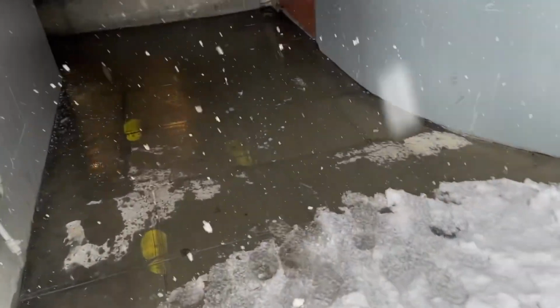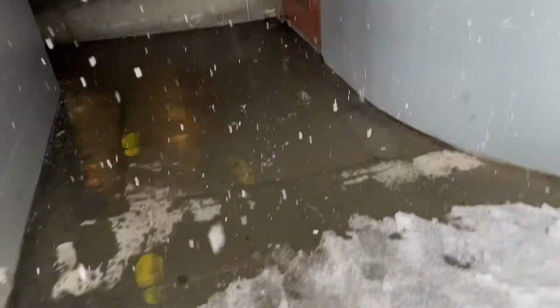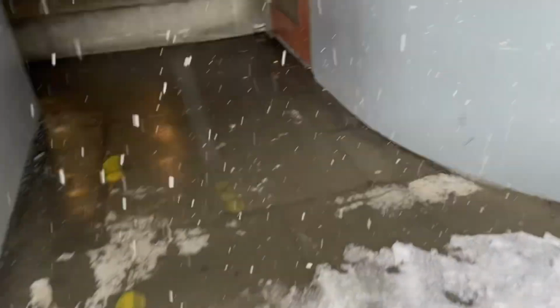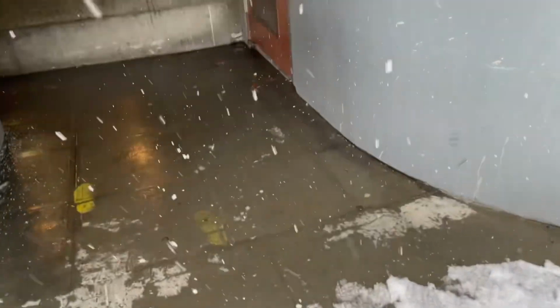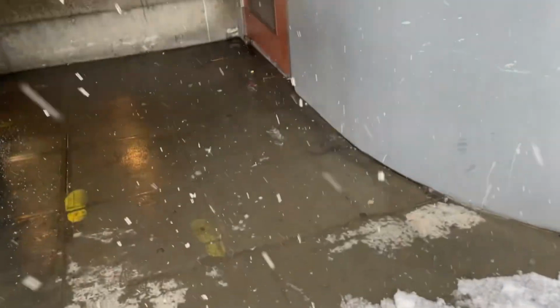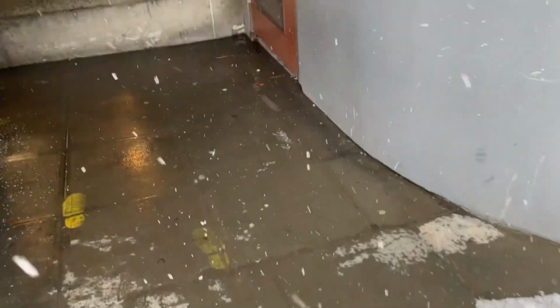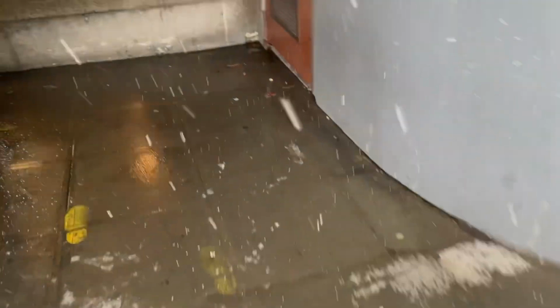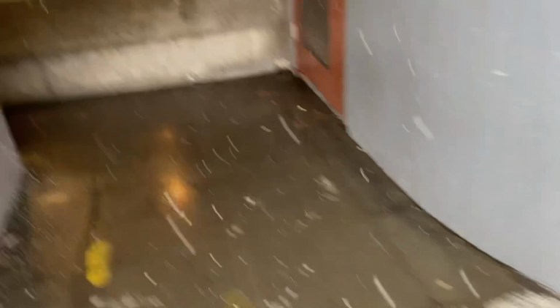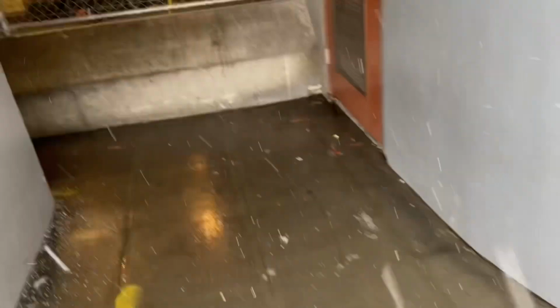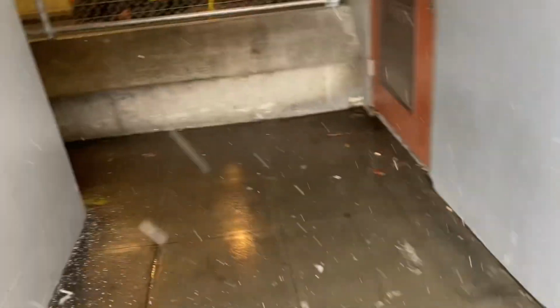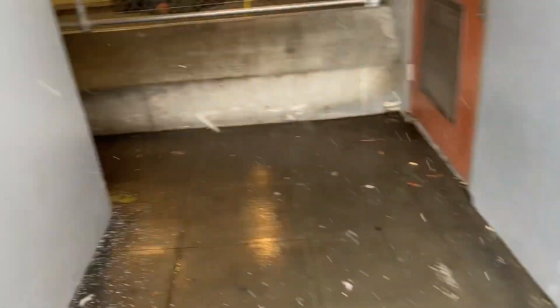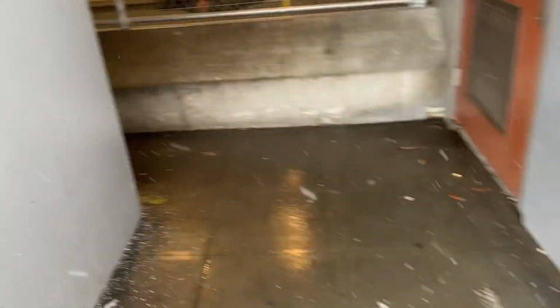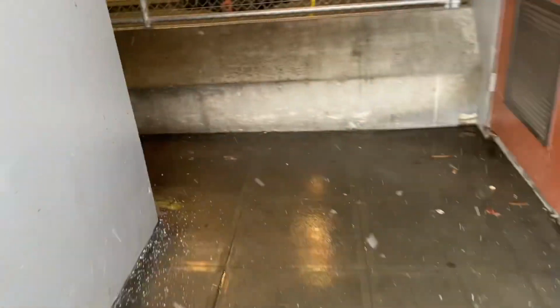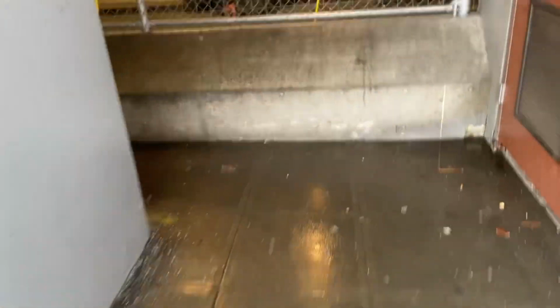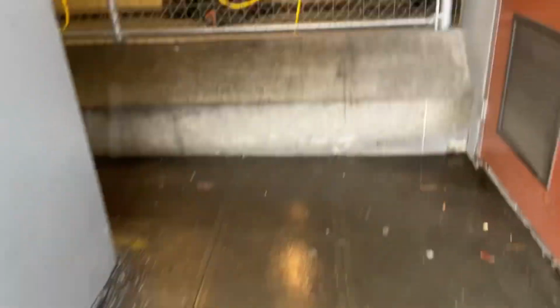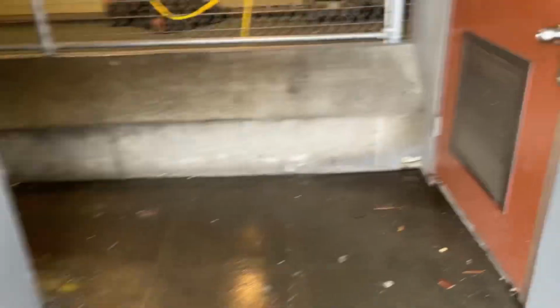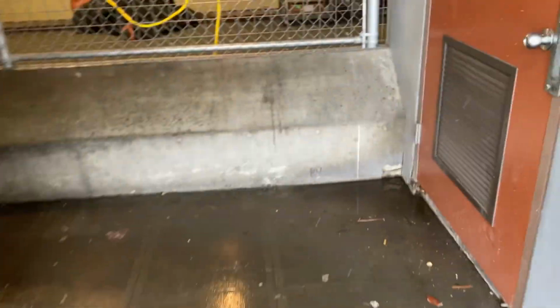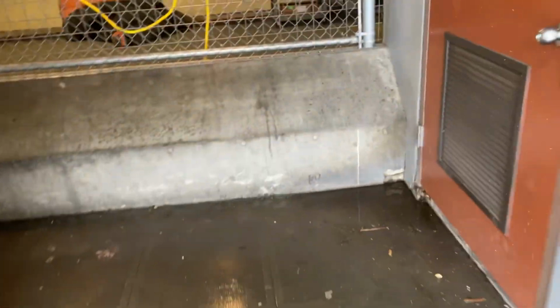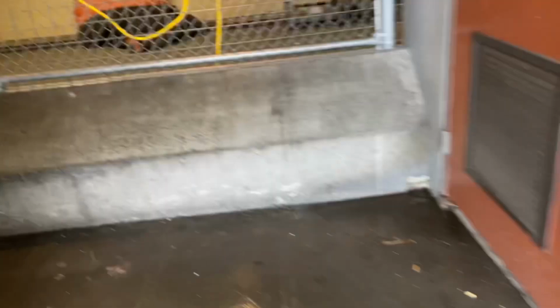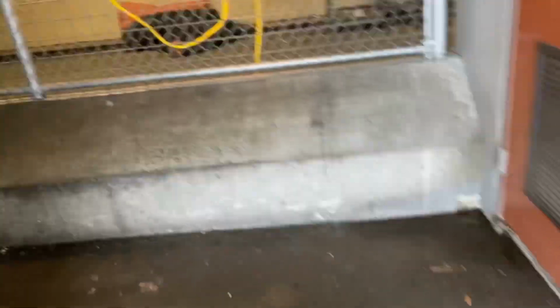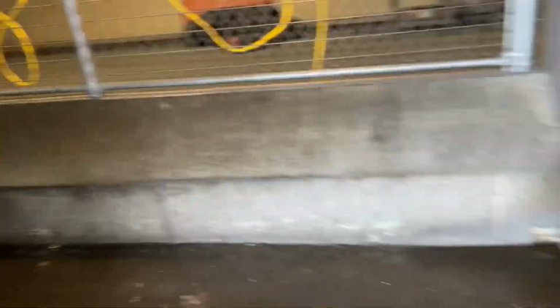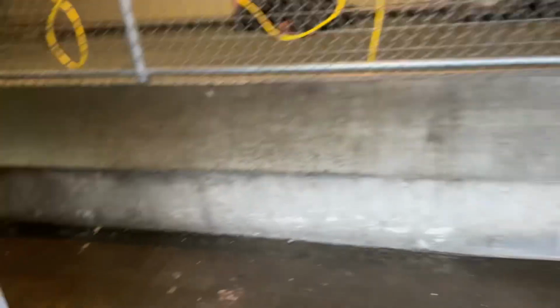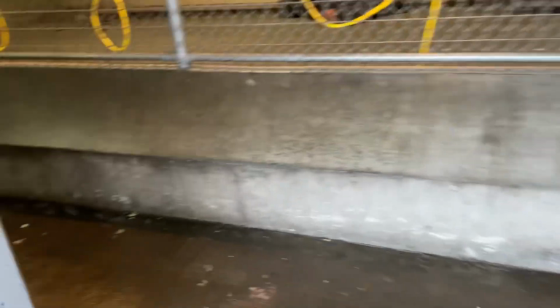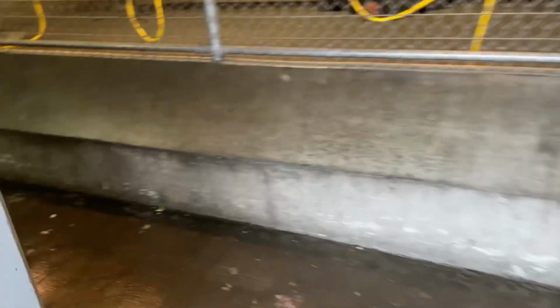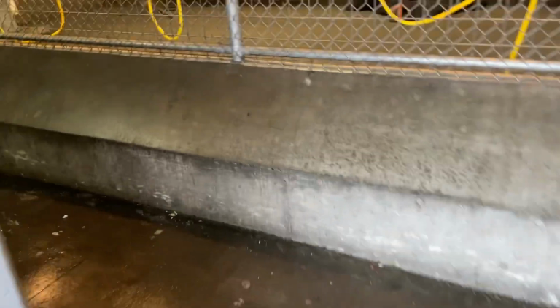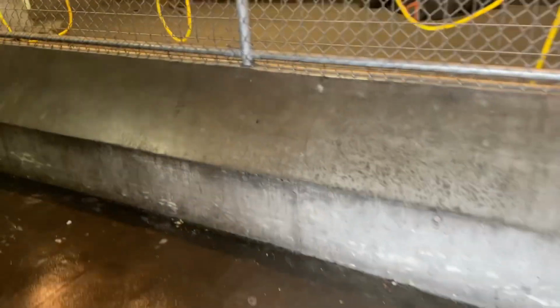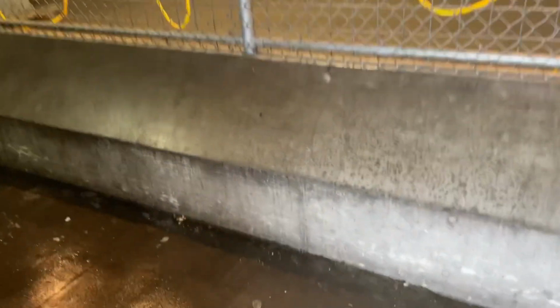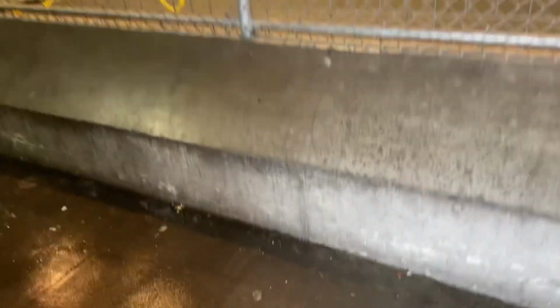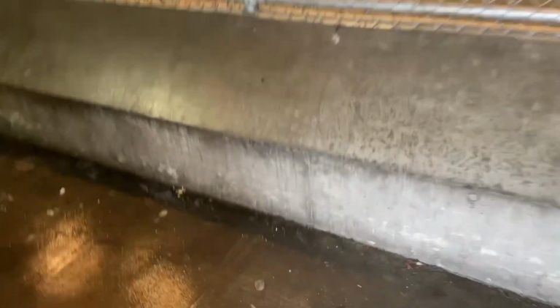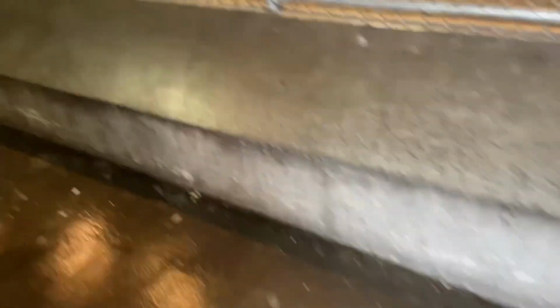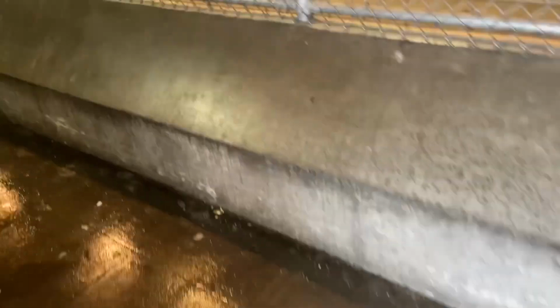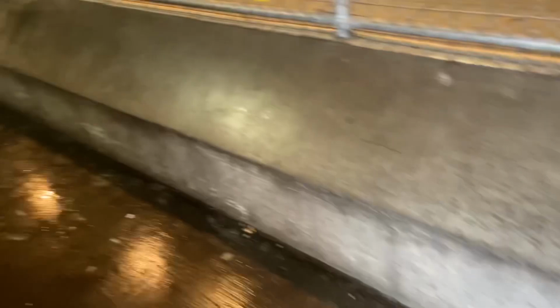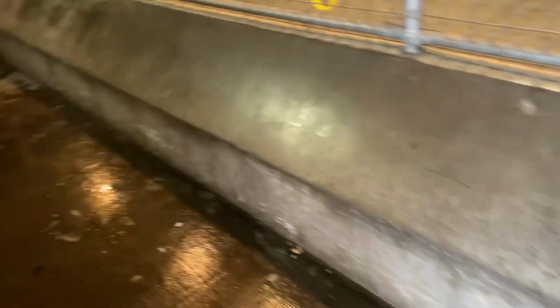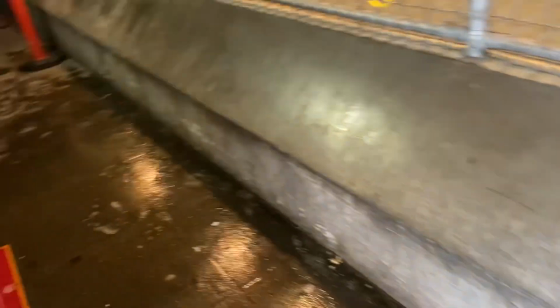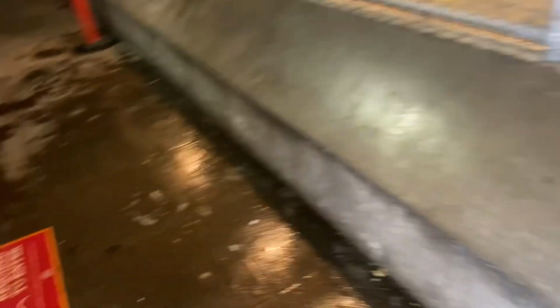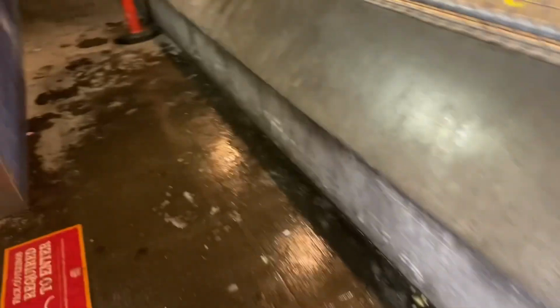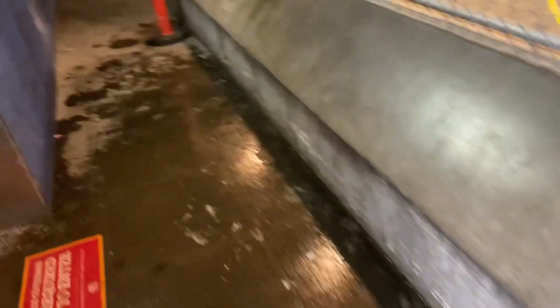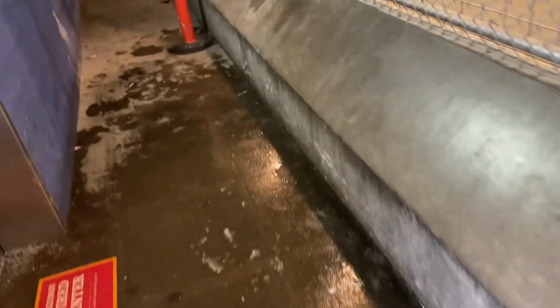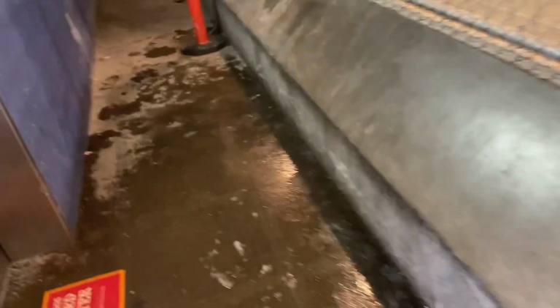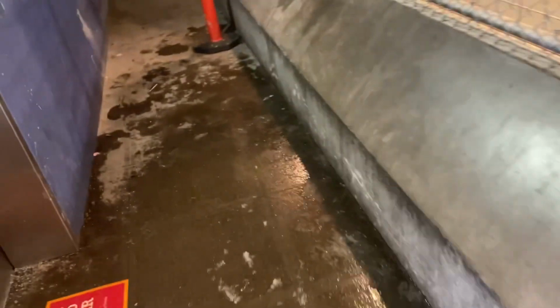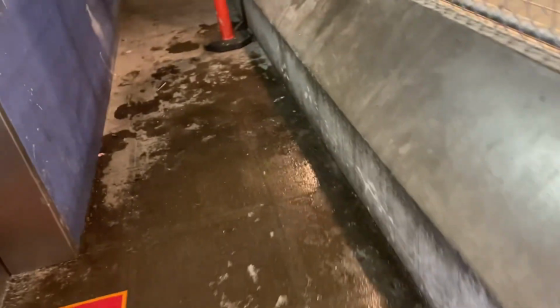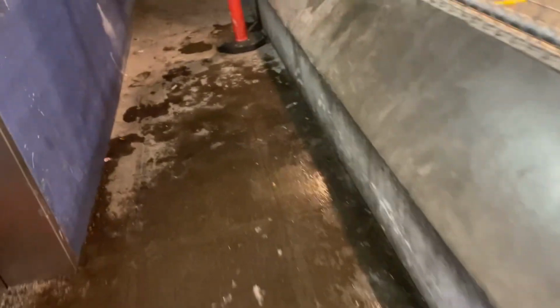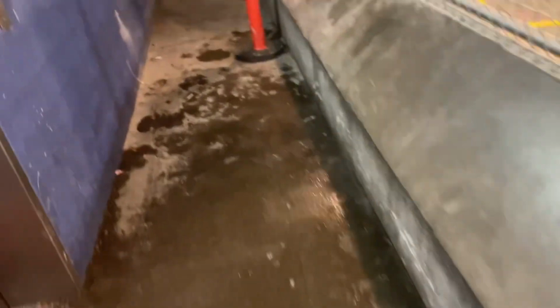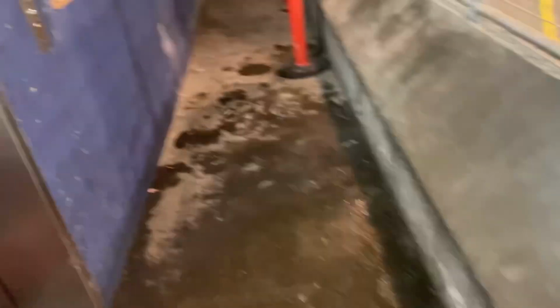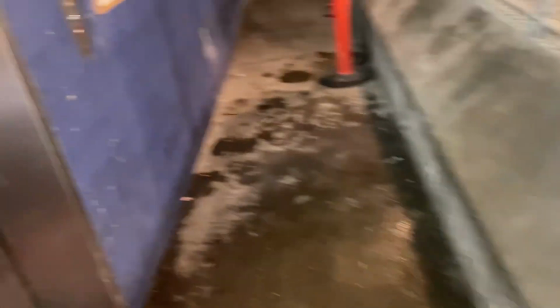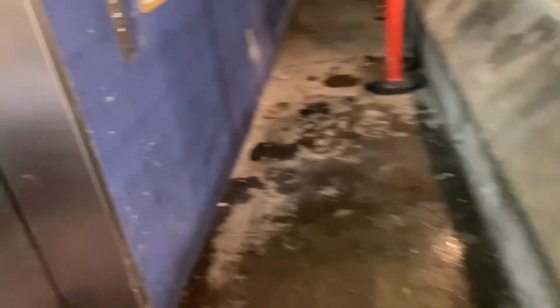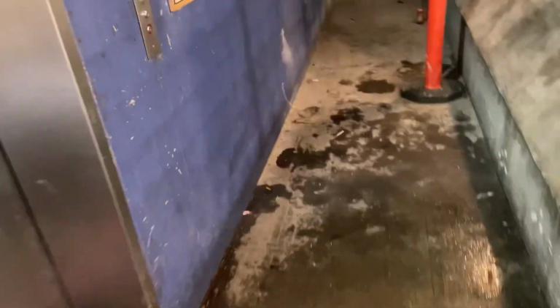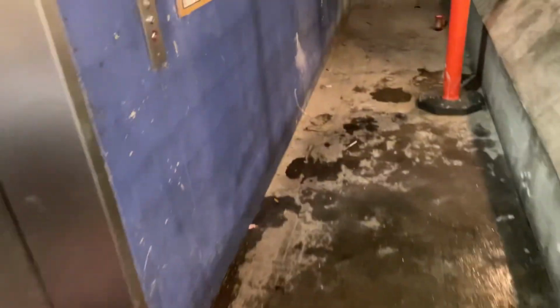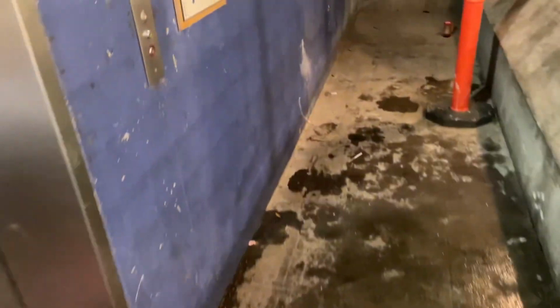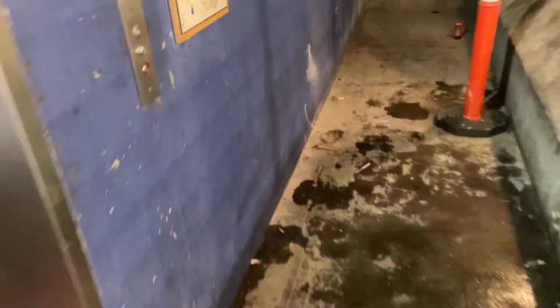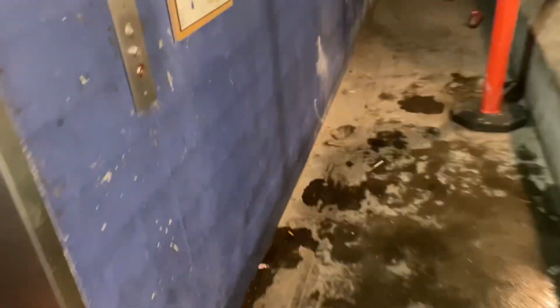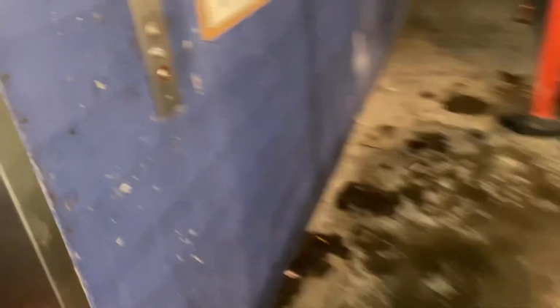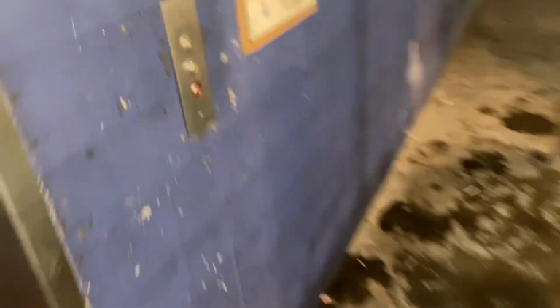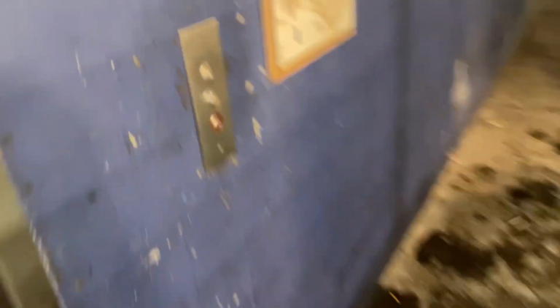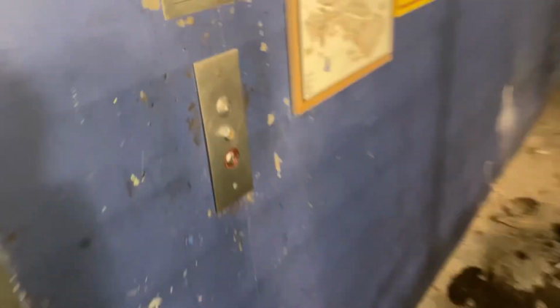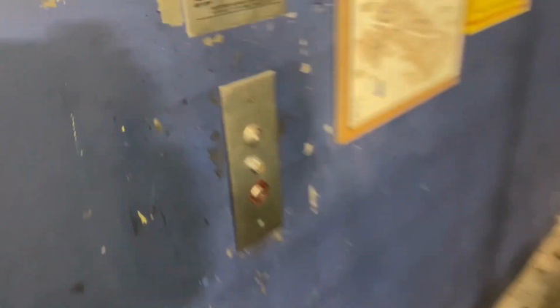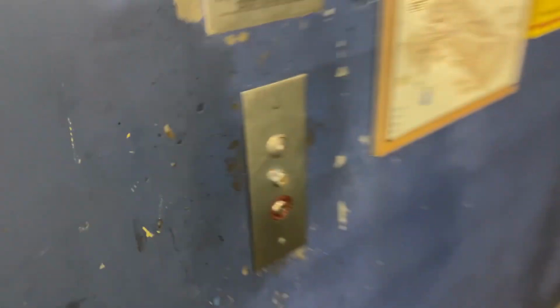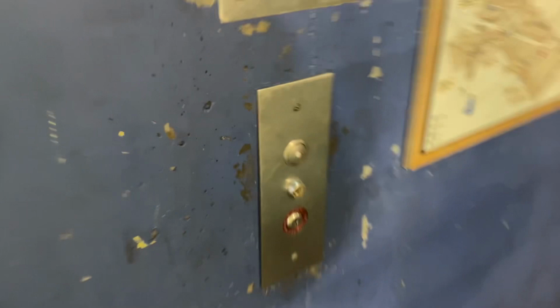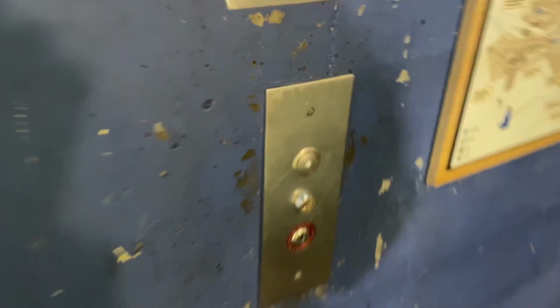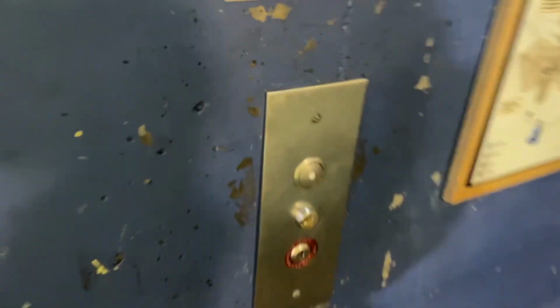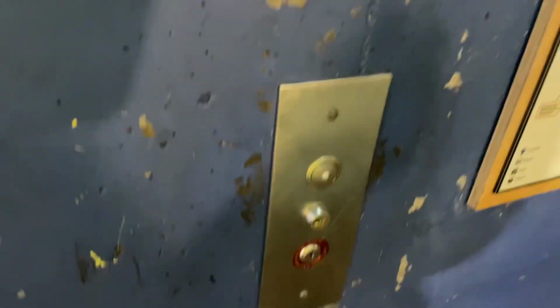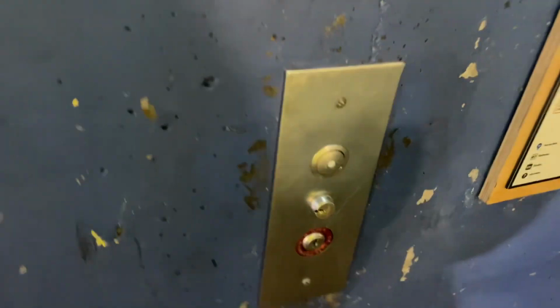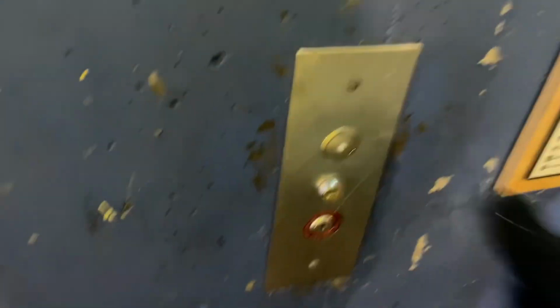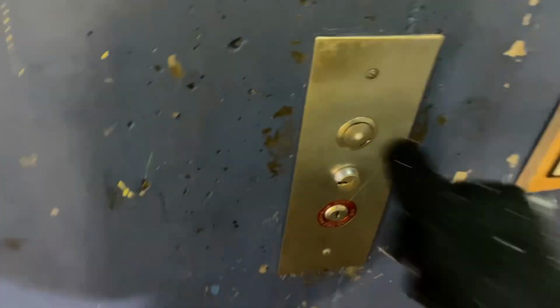I remember riding this thing as a kid, and from what I remember, it's a Dover that got modernized with Adams.